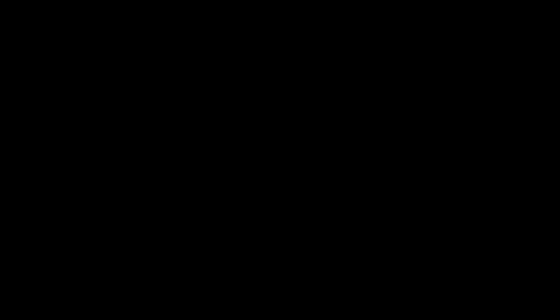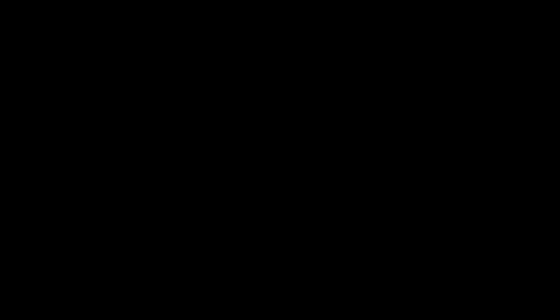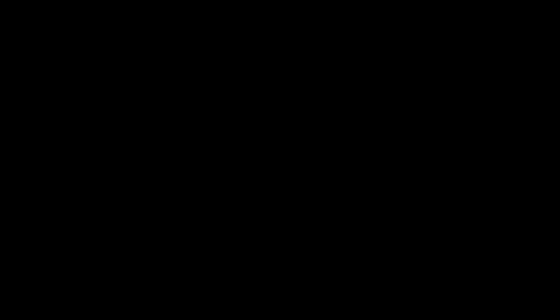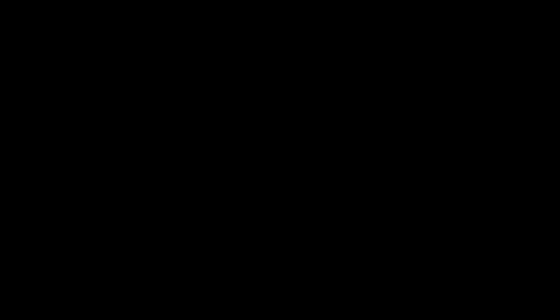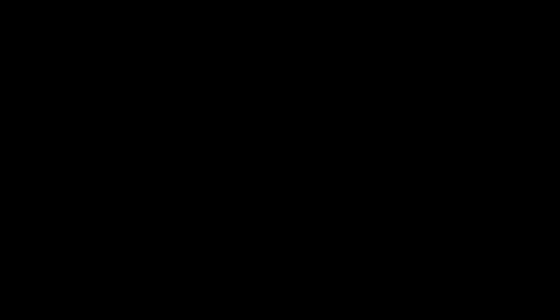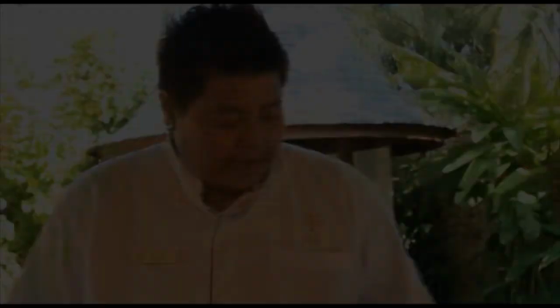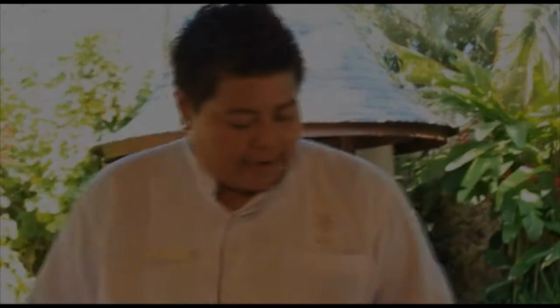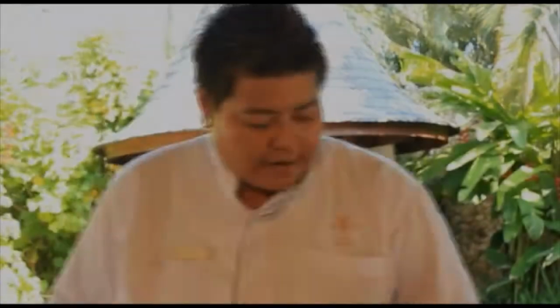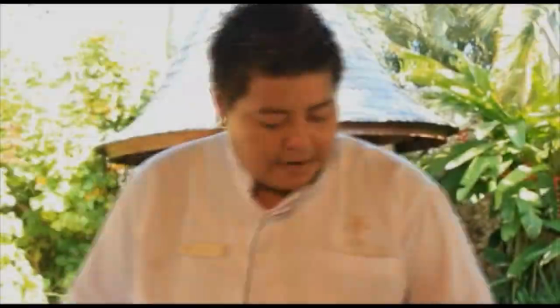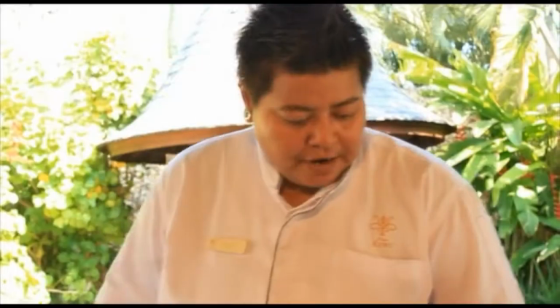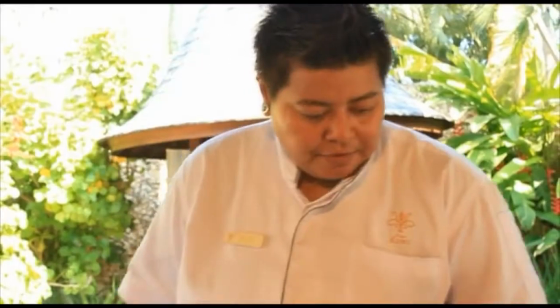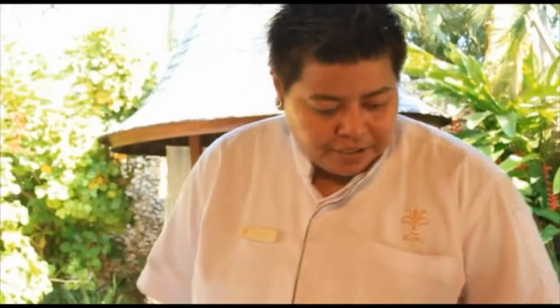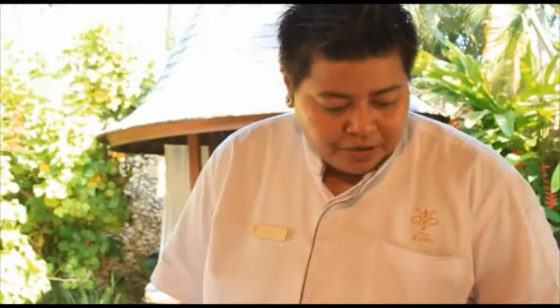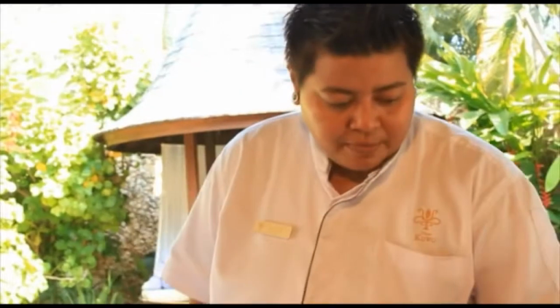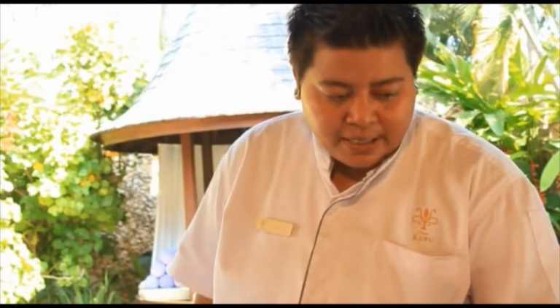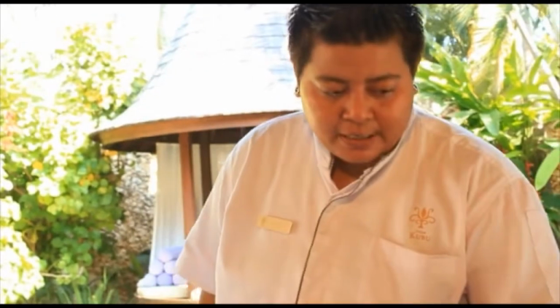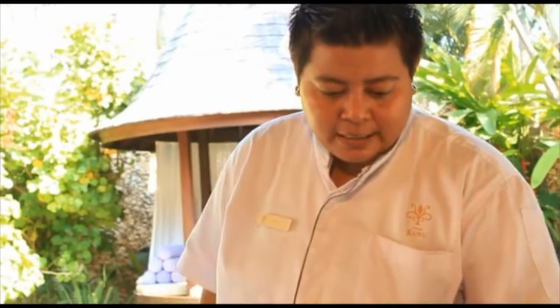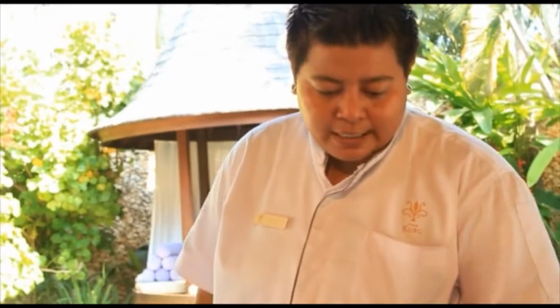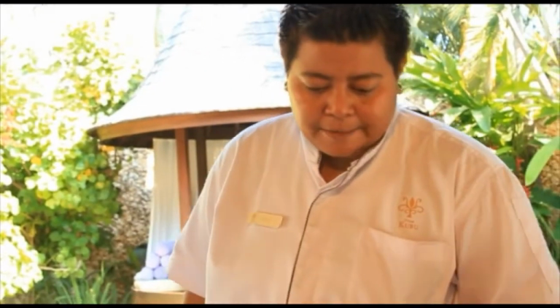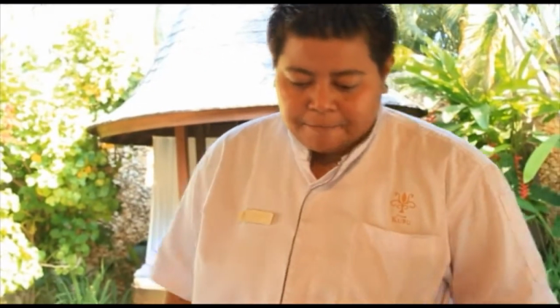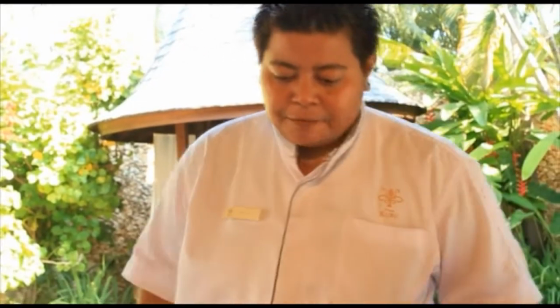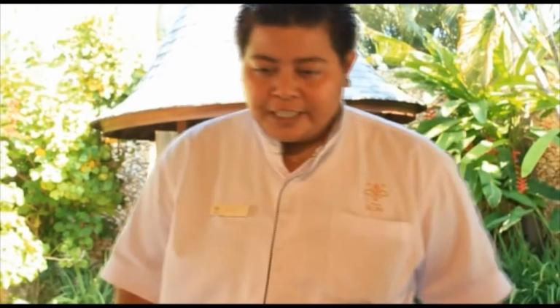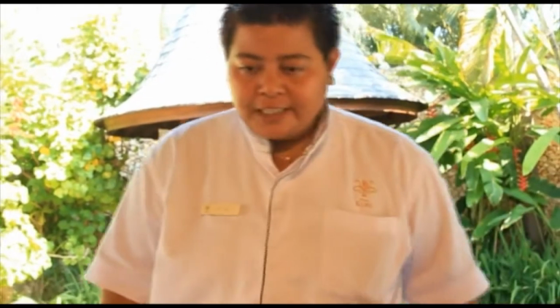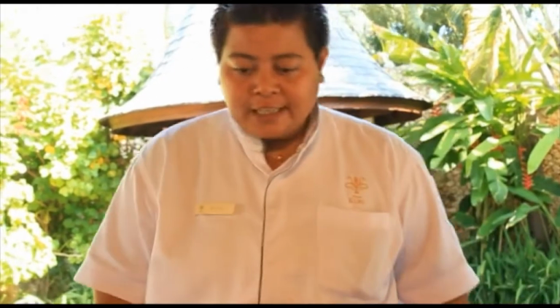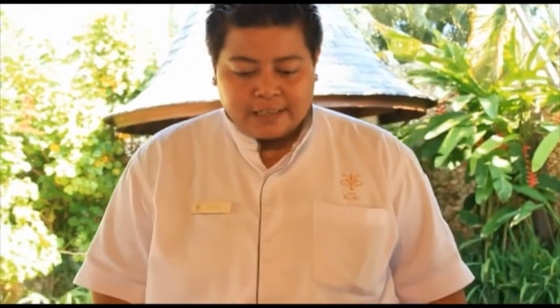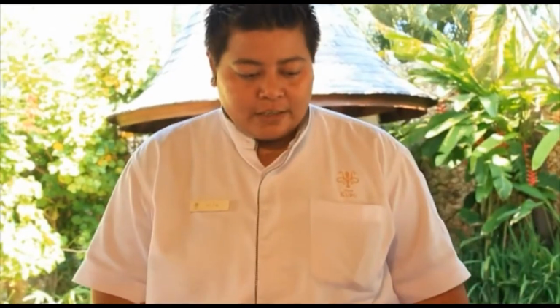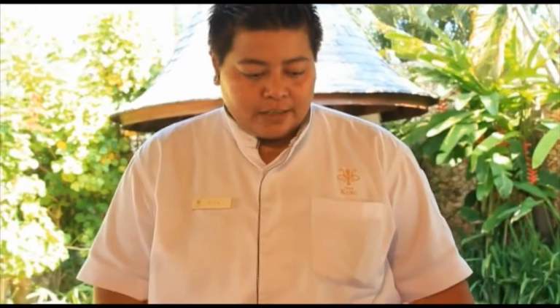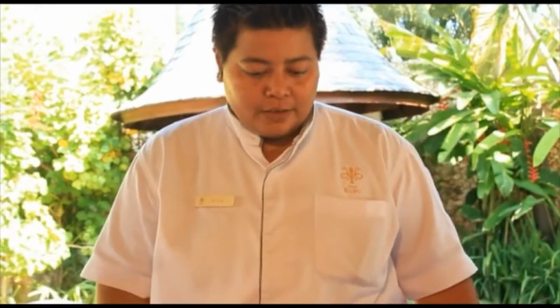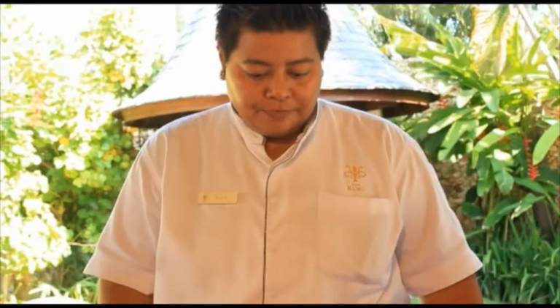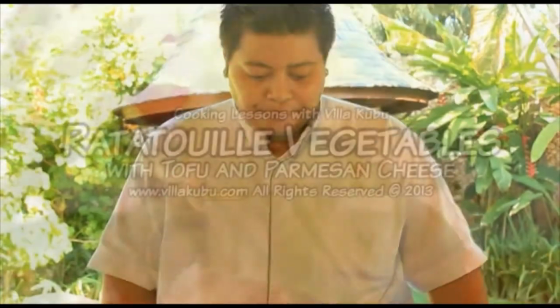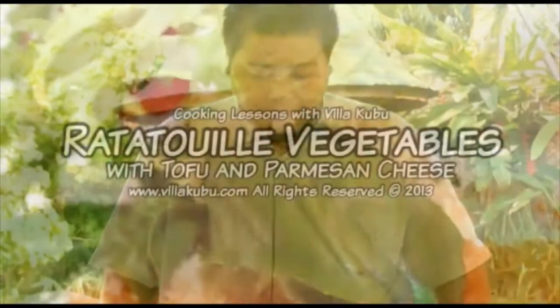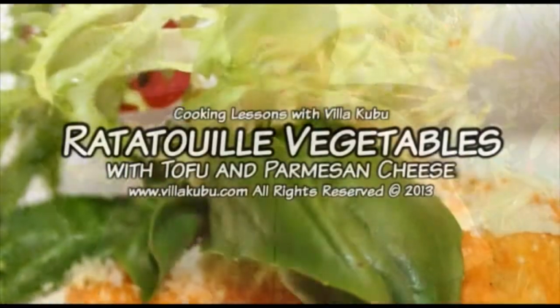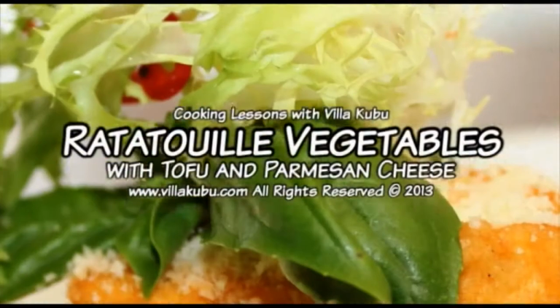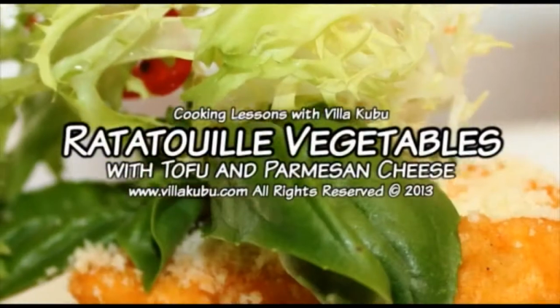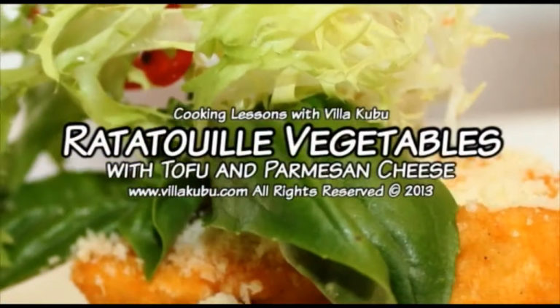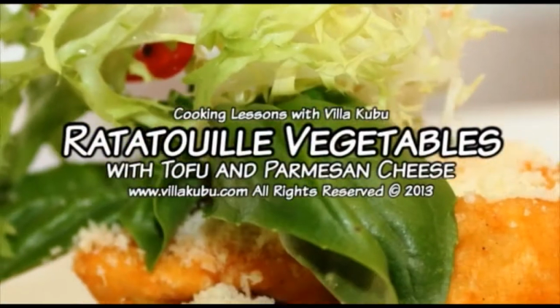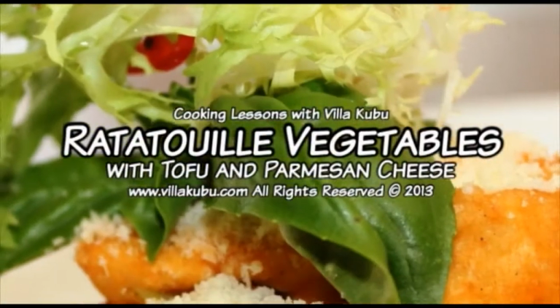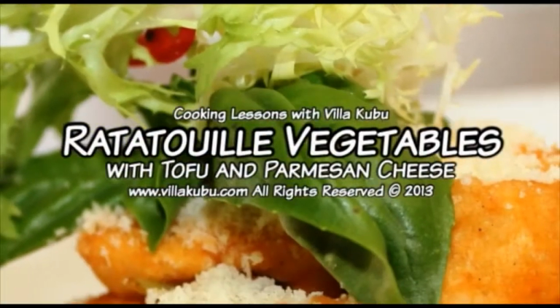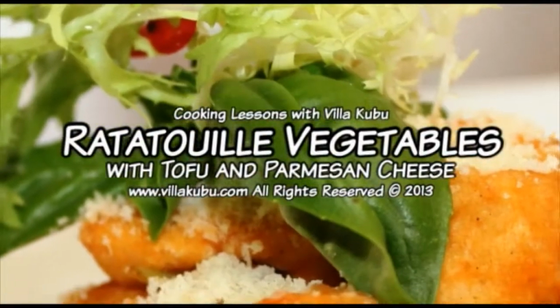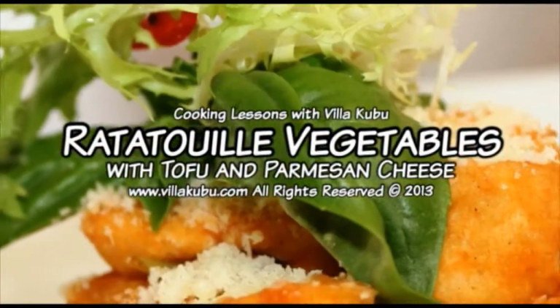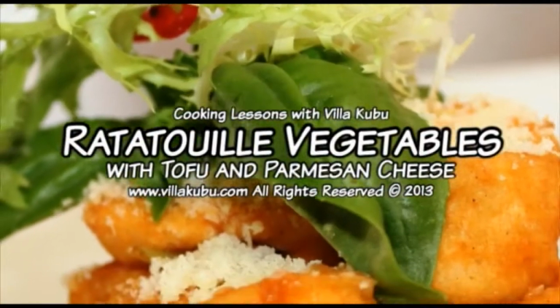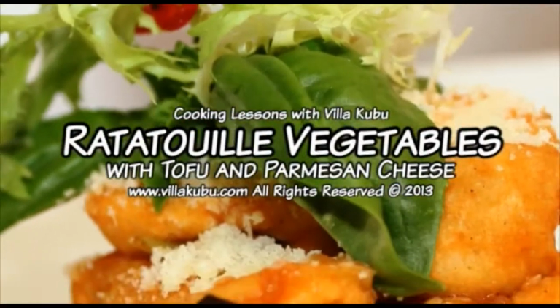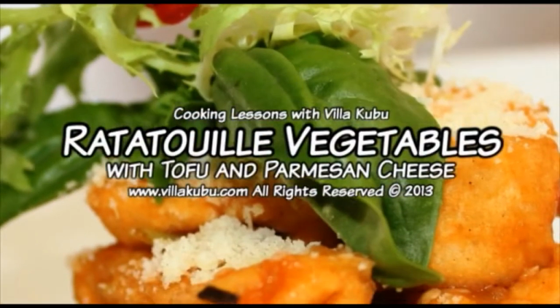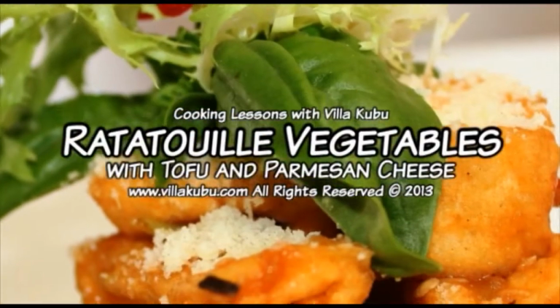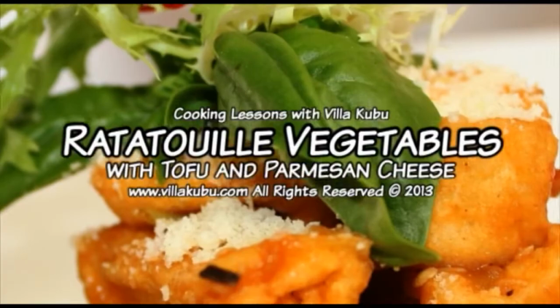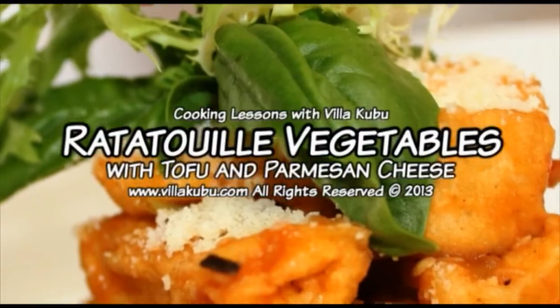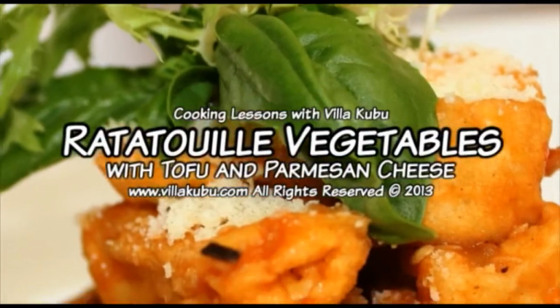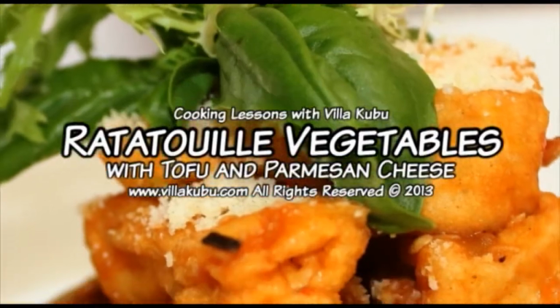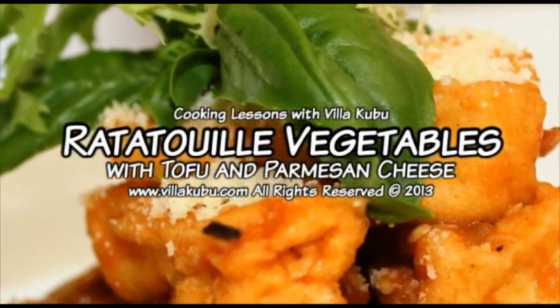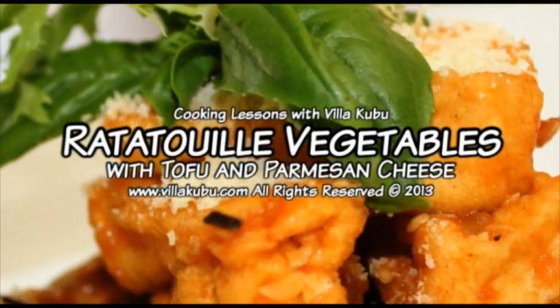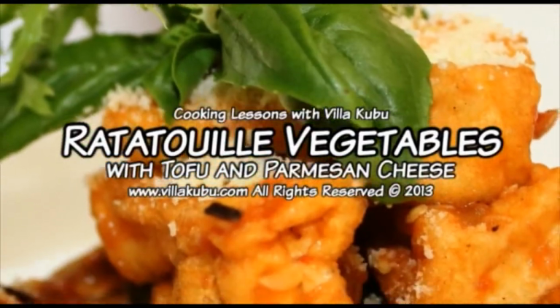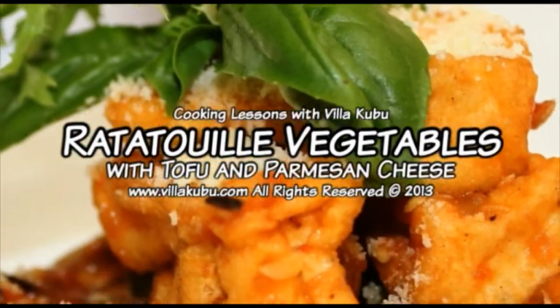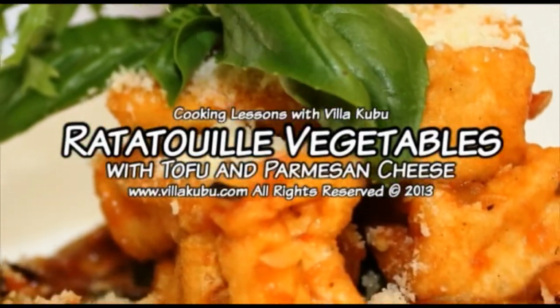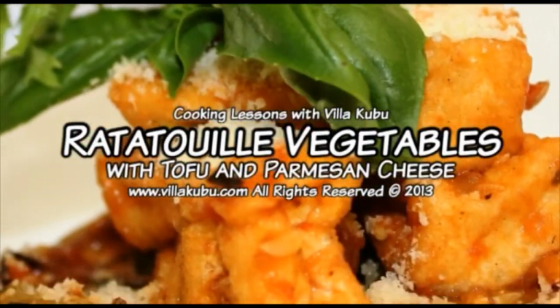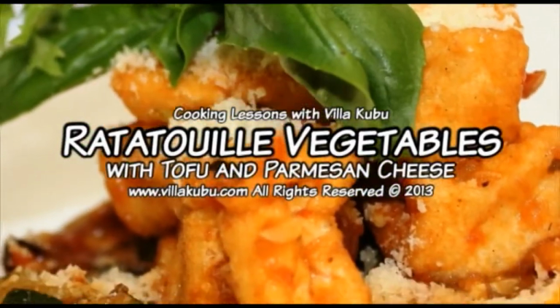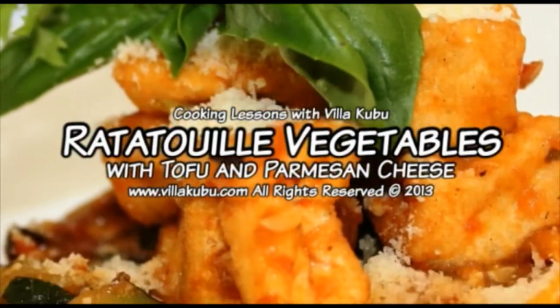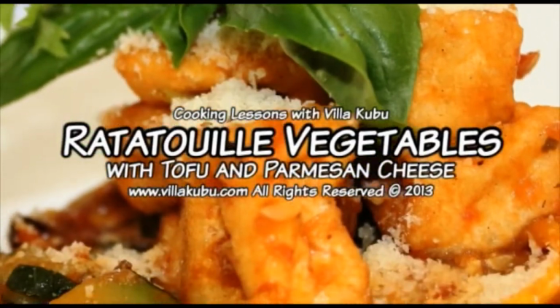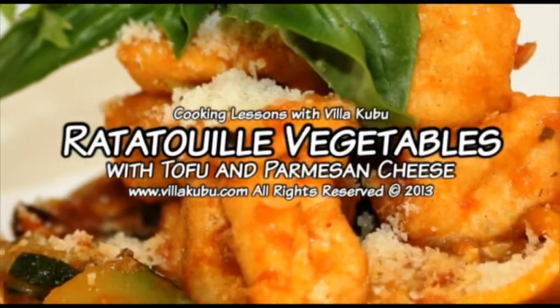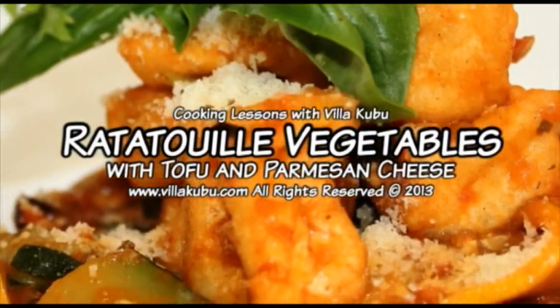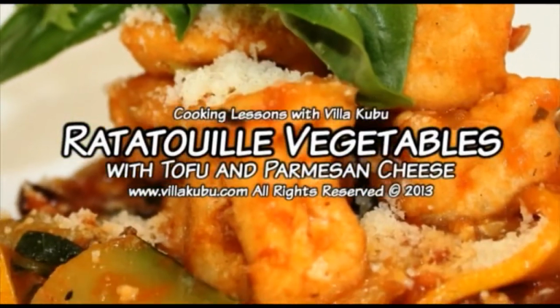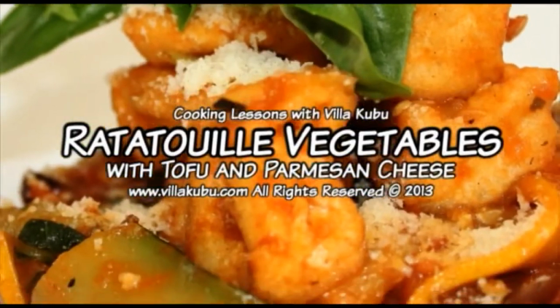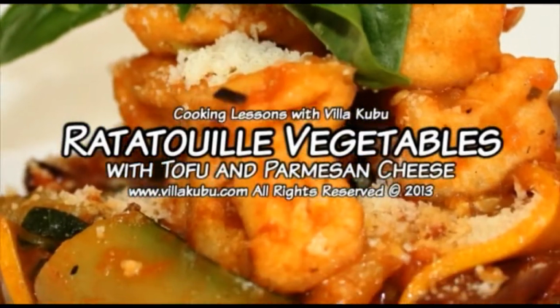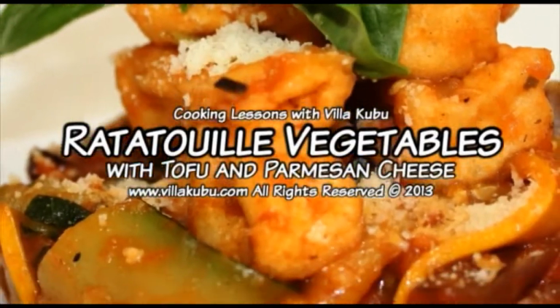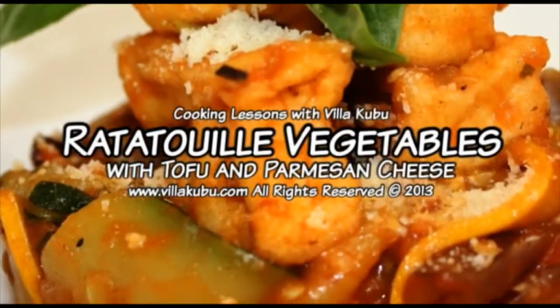Now we're going to make a vegetarian dish: ratatouille vegetables with tofu.